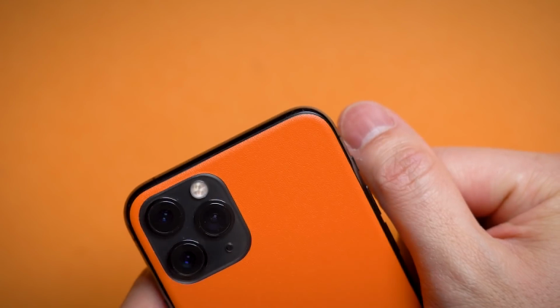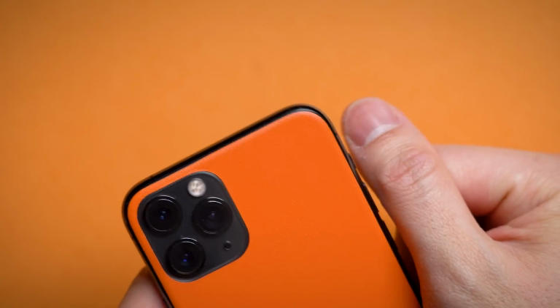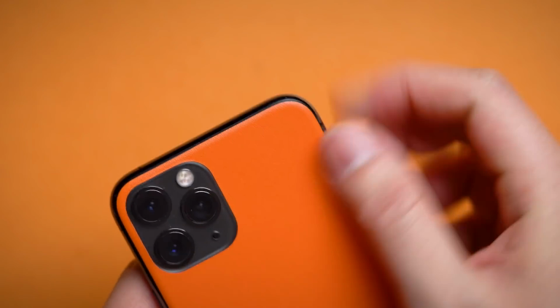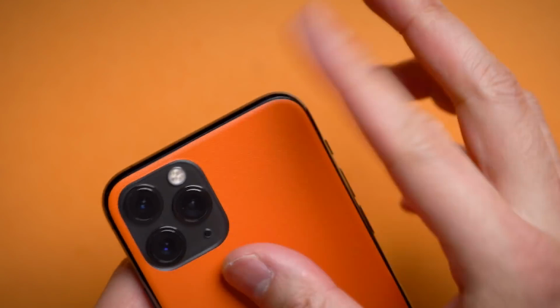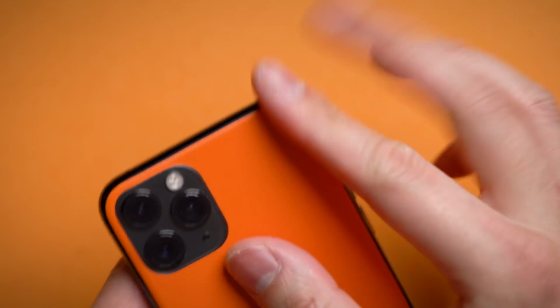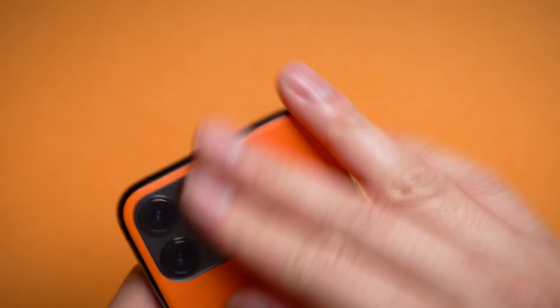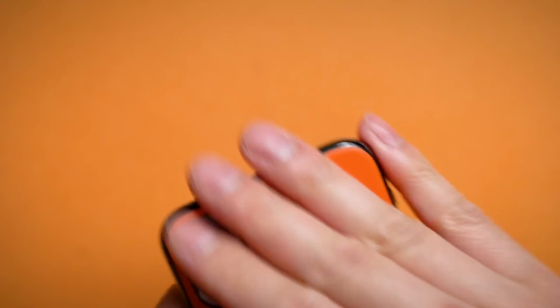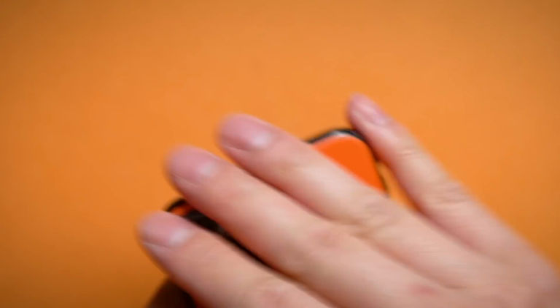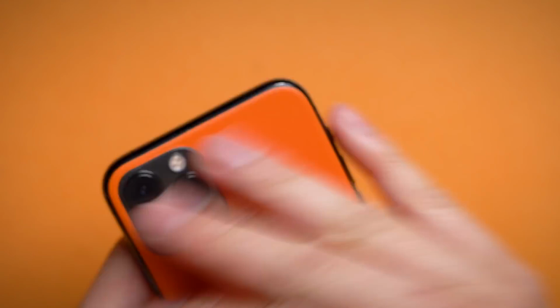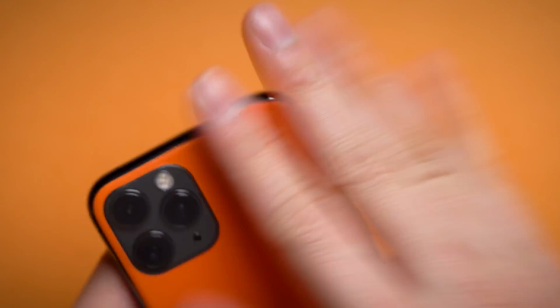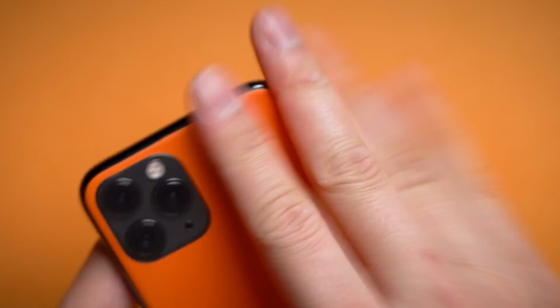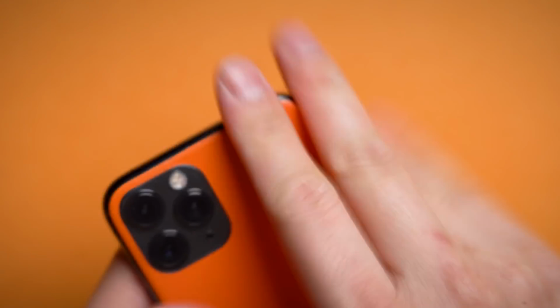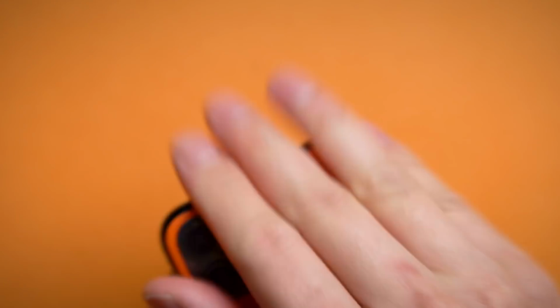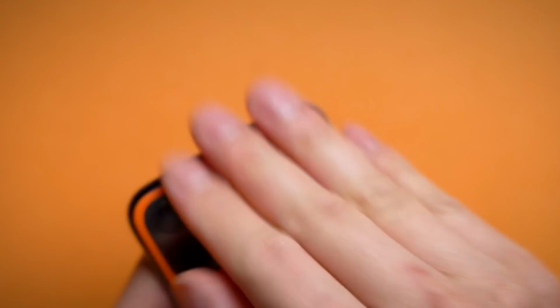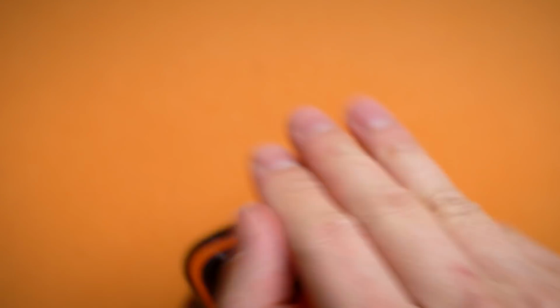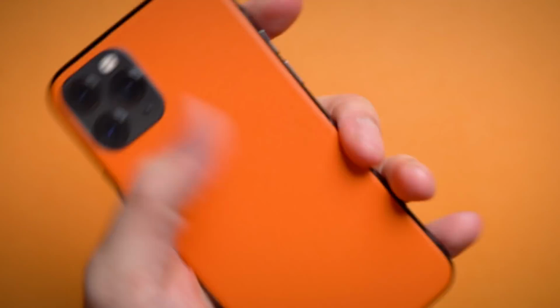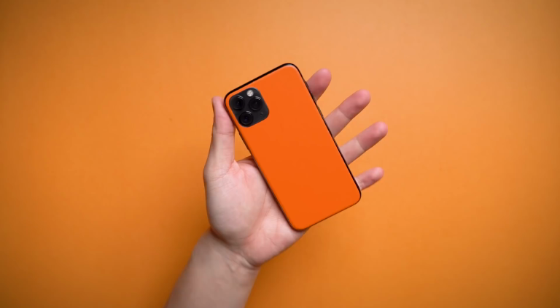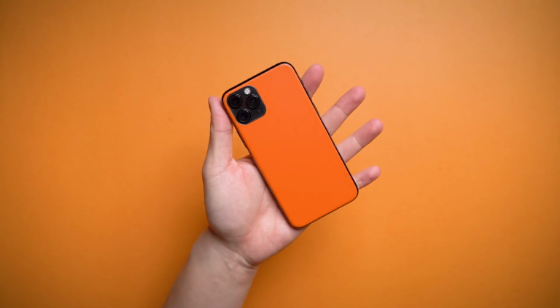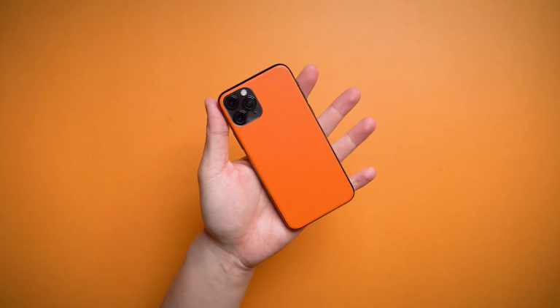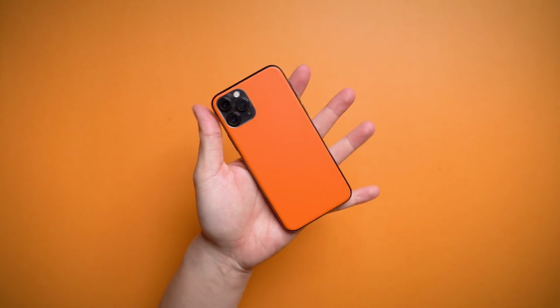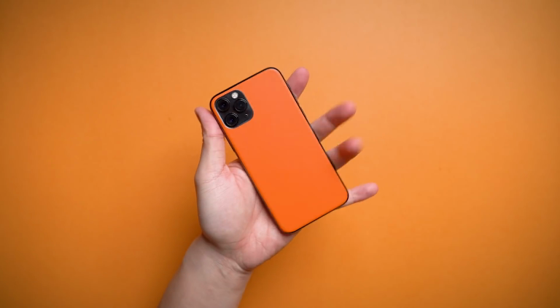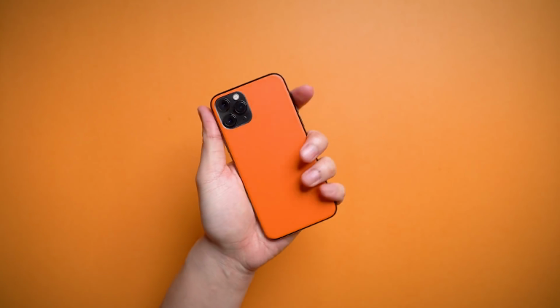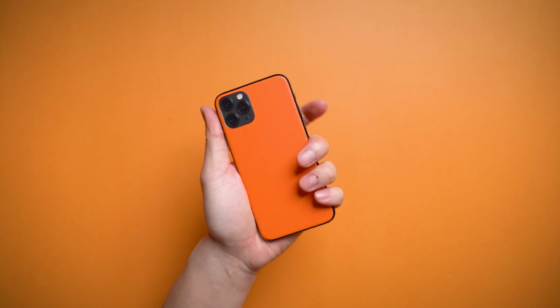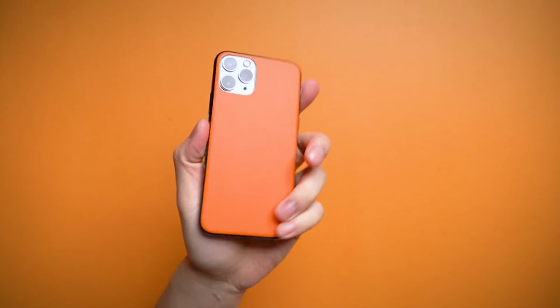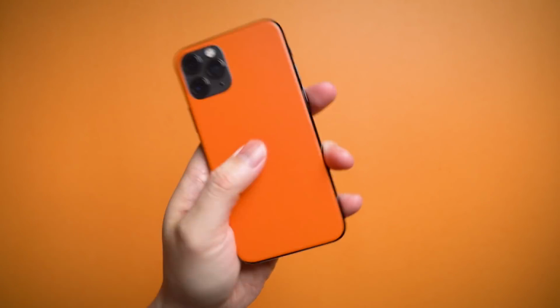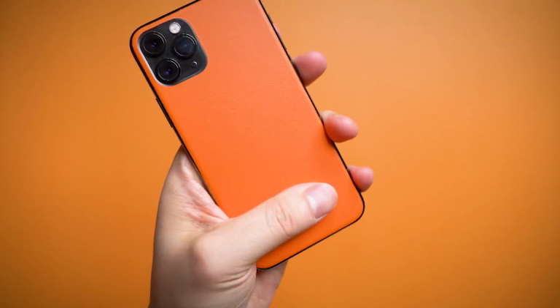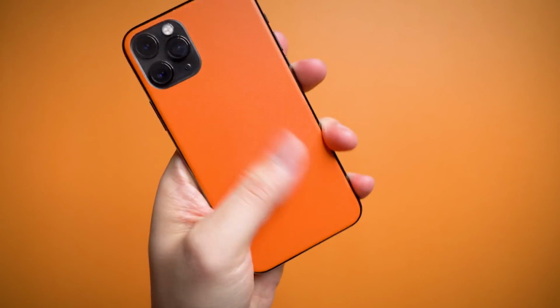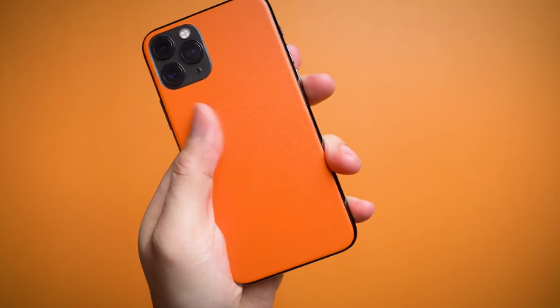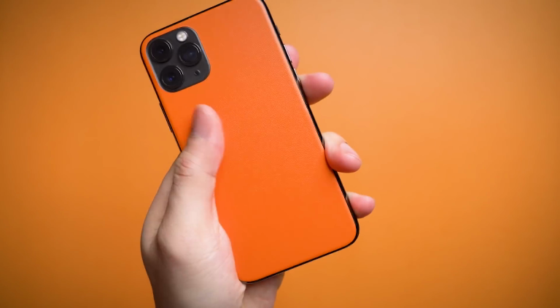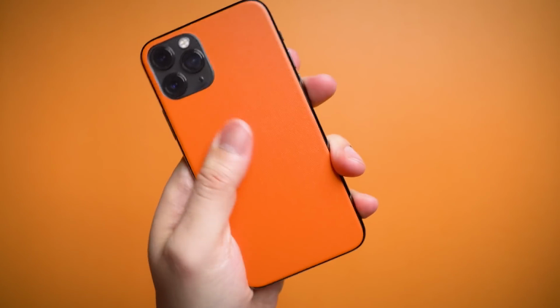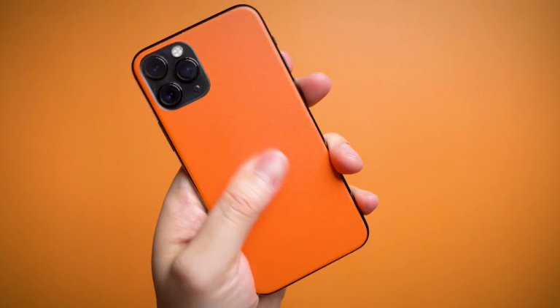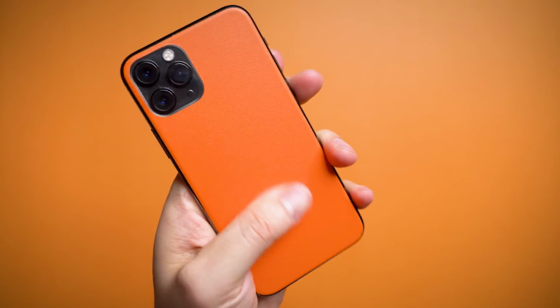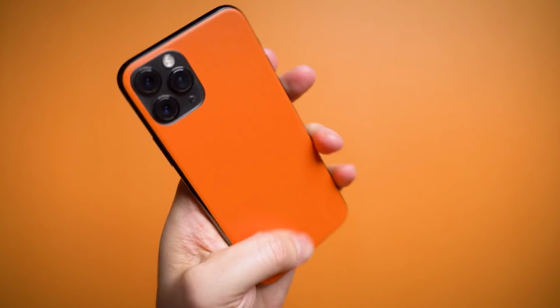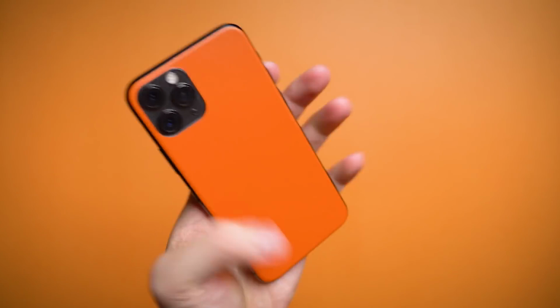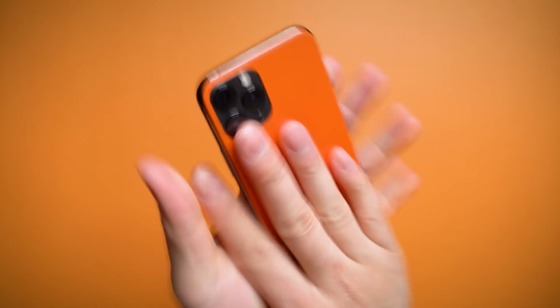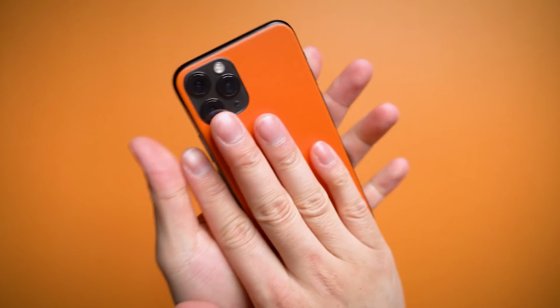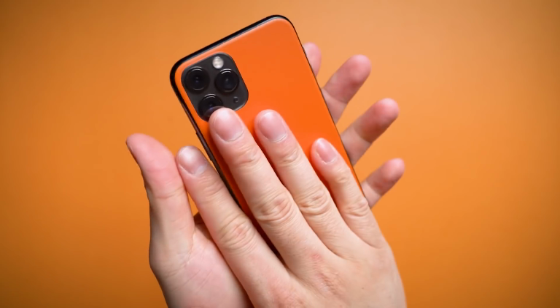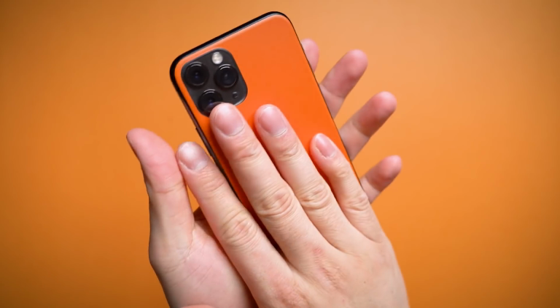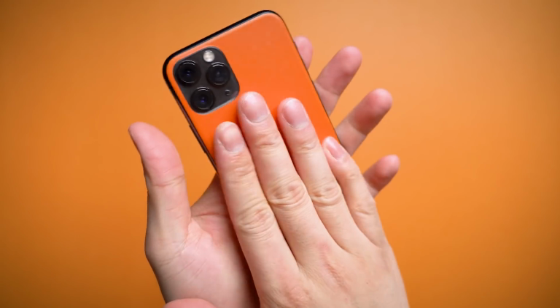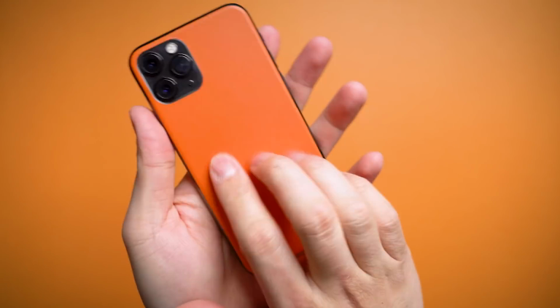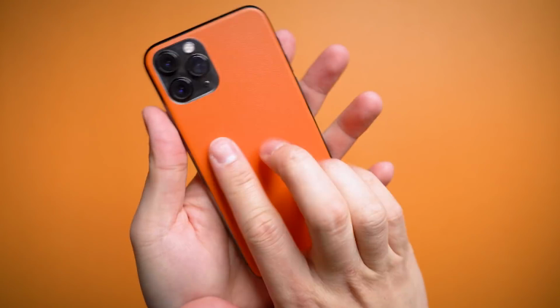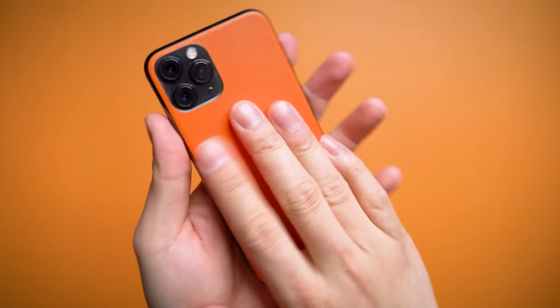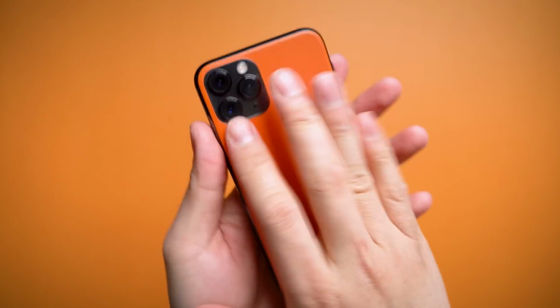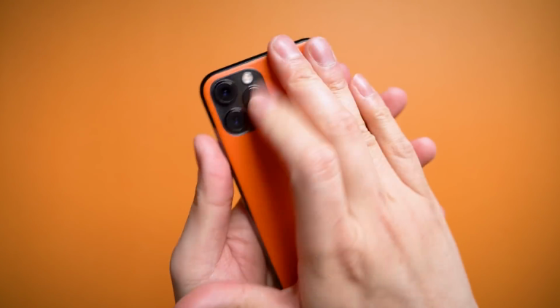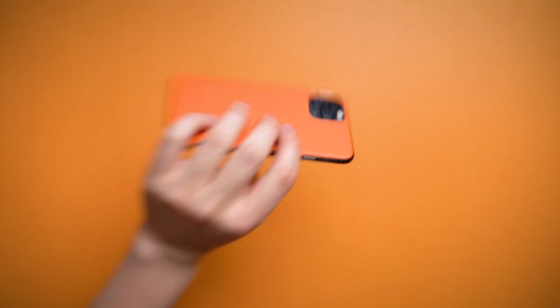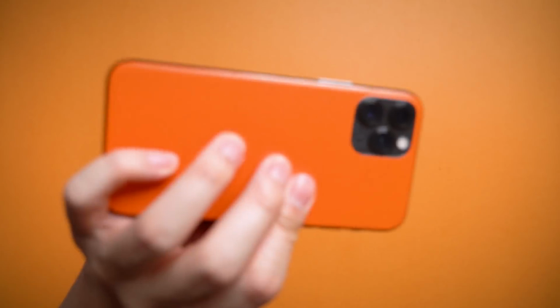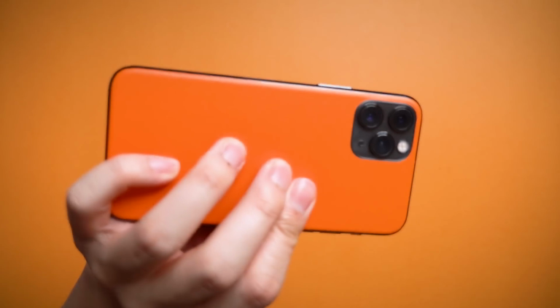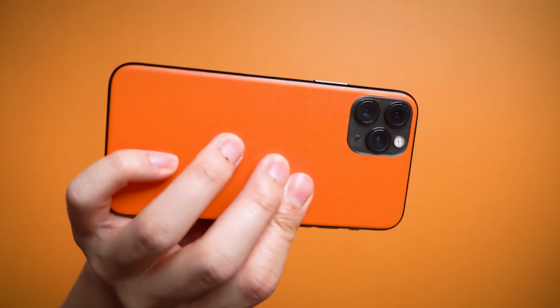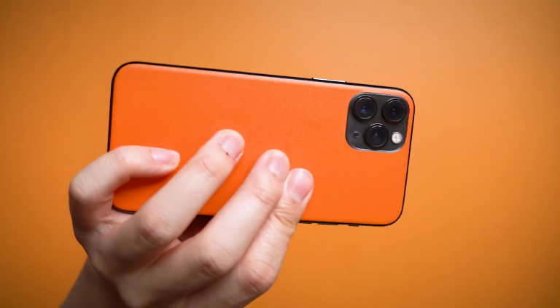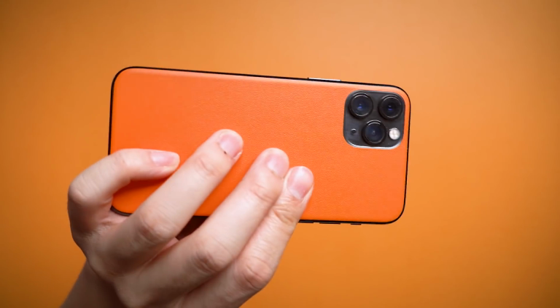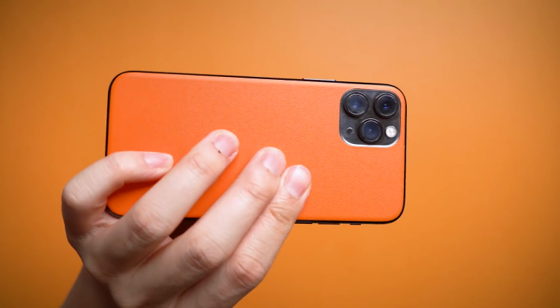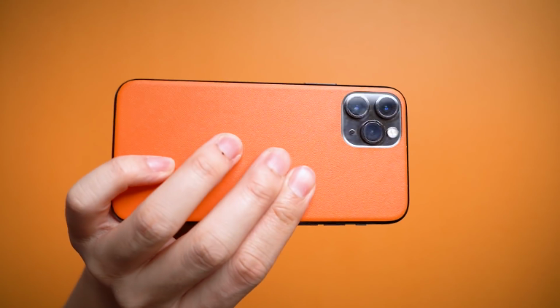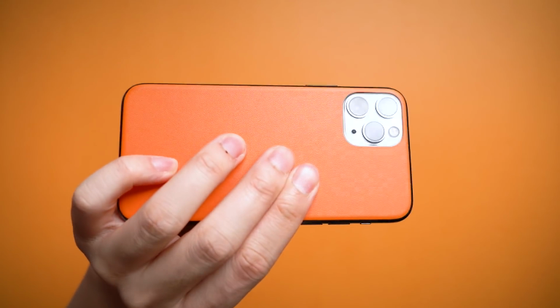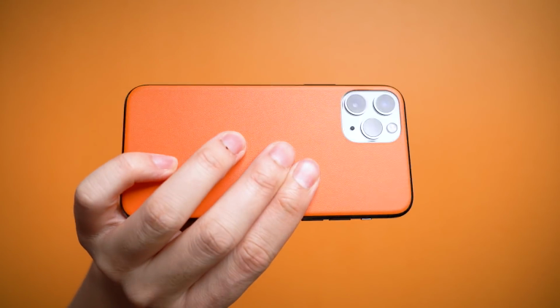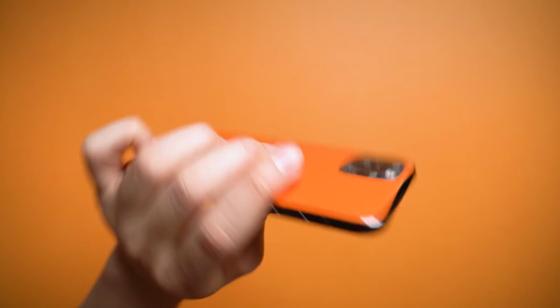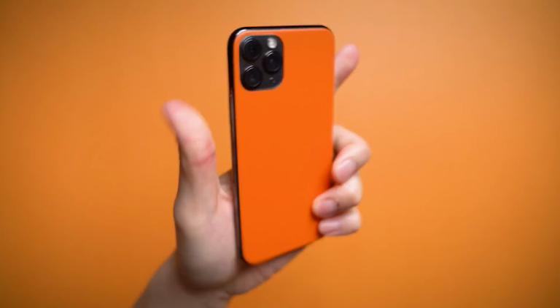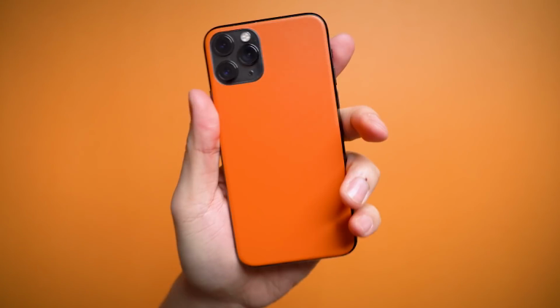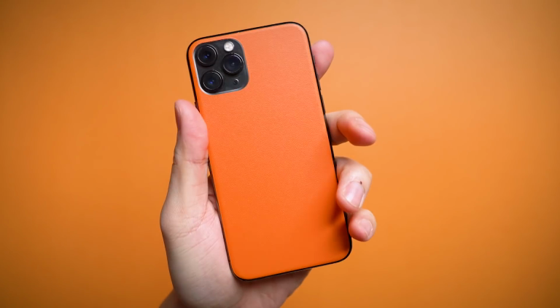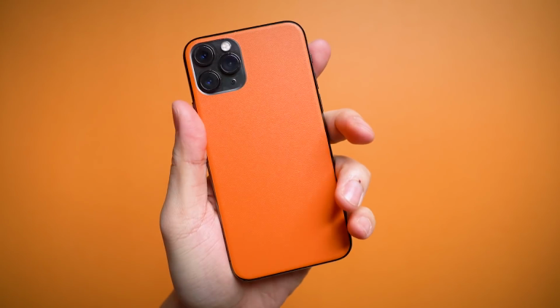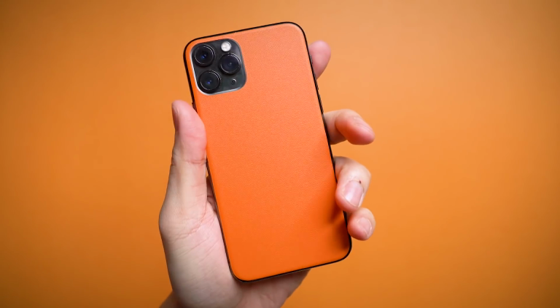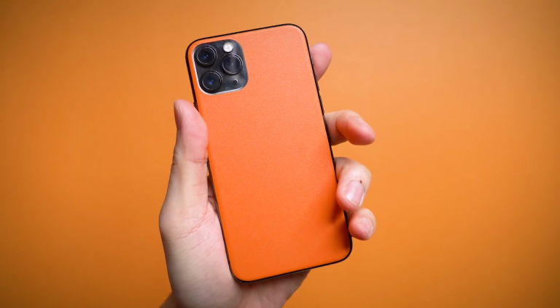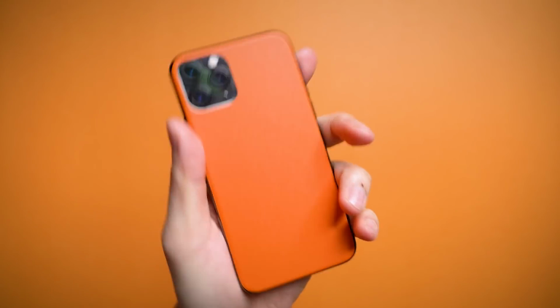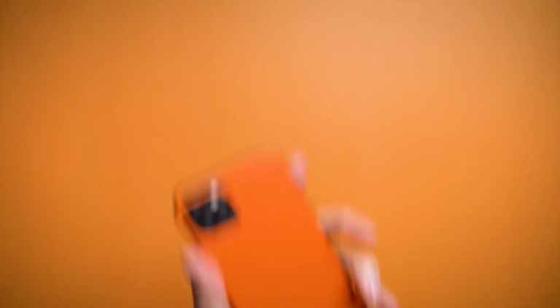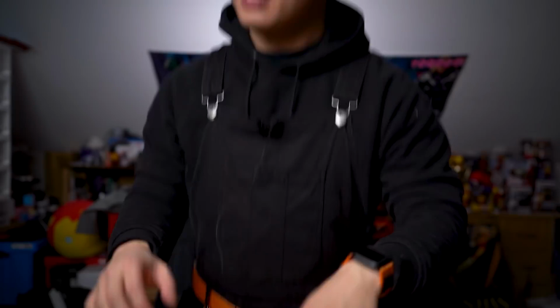A skin is the slimmest case you can own, and although I'd personally go with the matte black, this right here — I can get why Karl Conrad loves it so much.